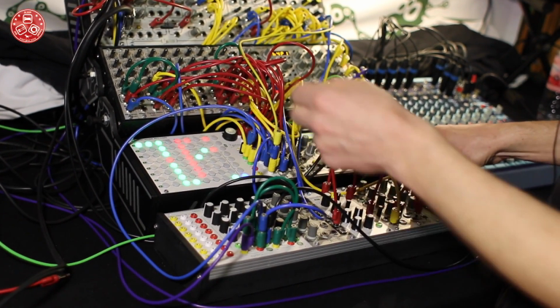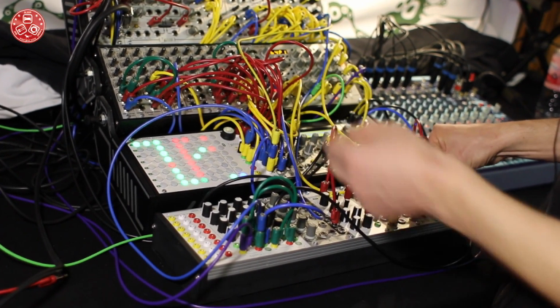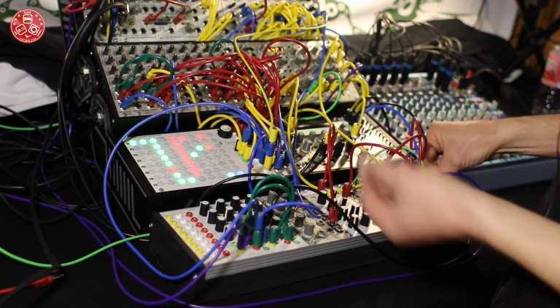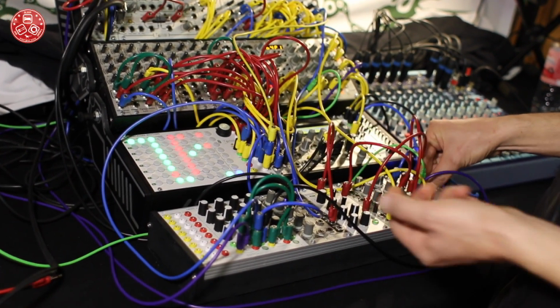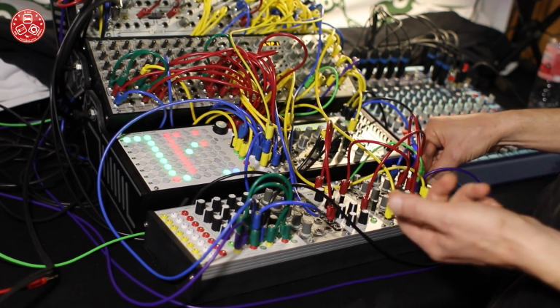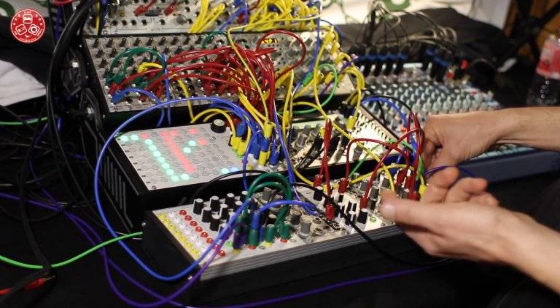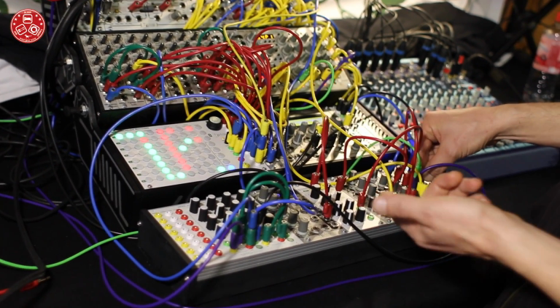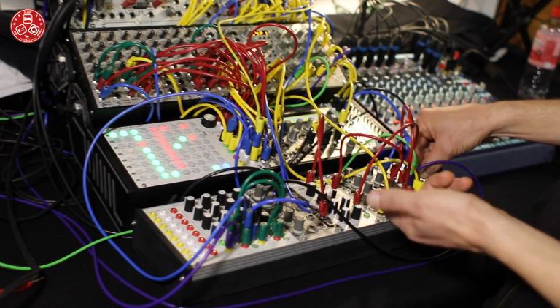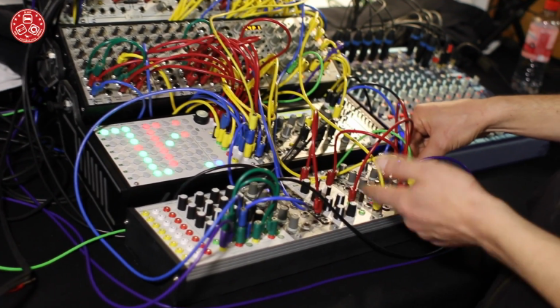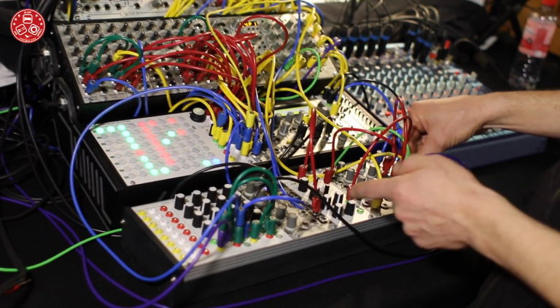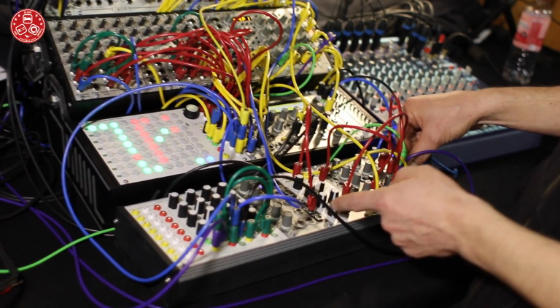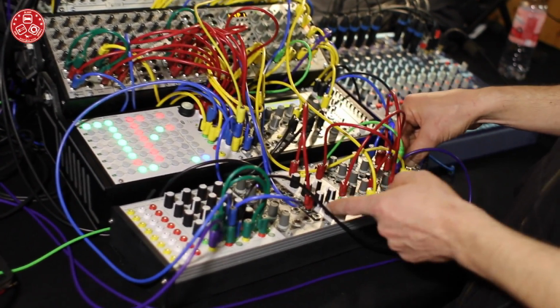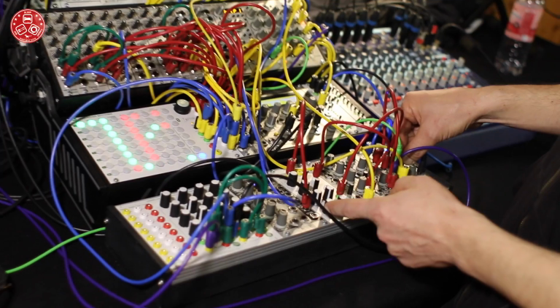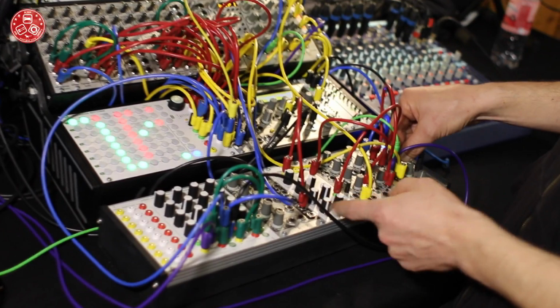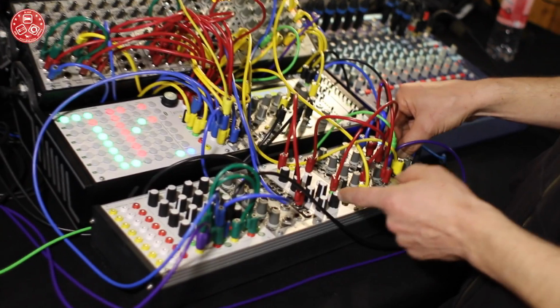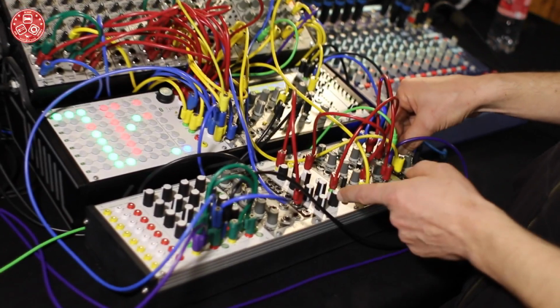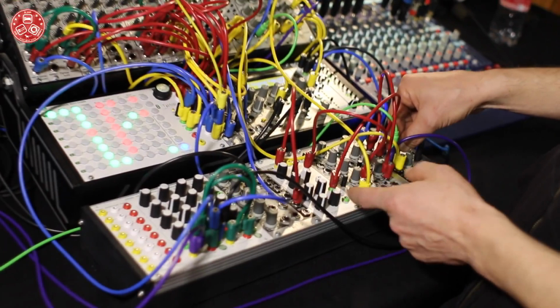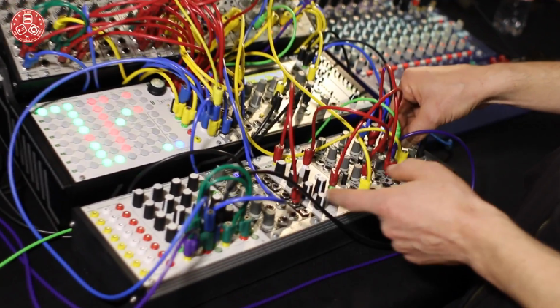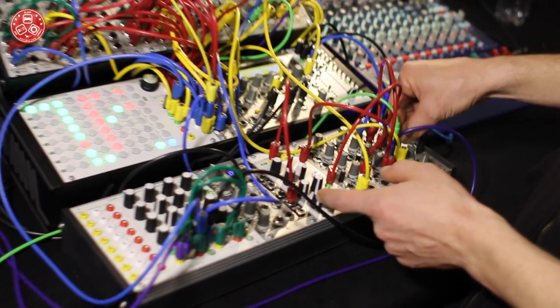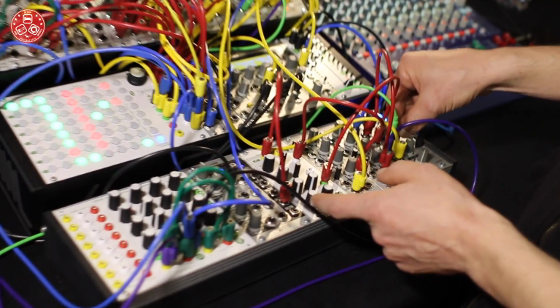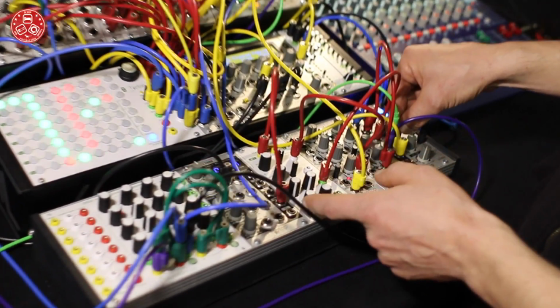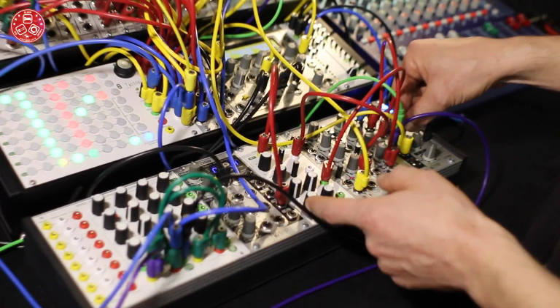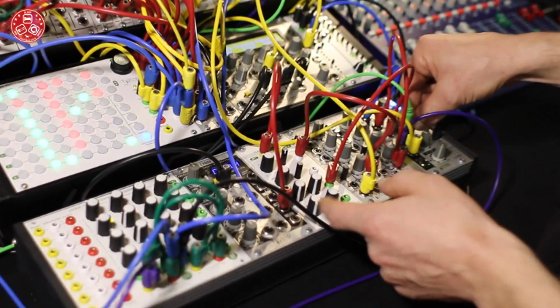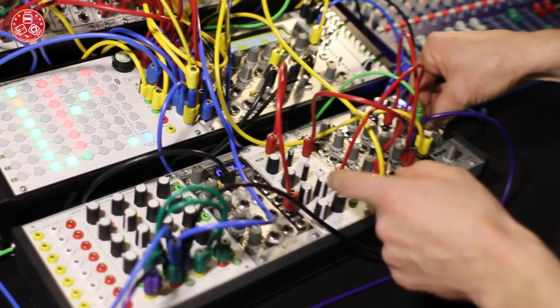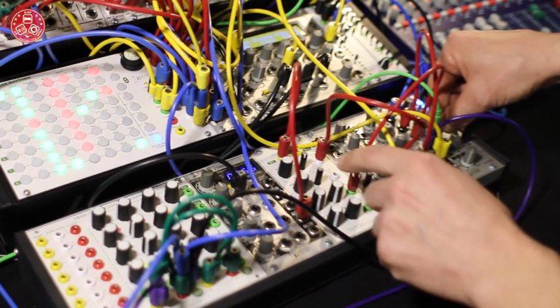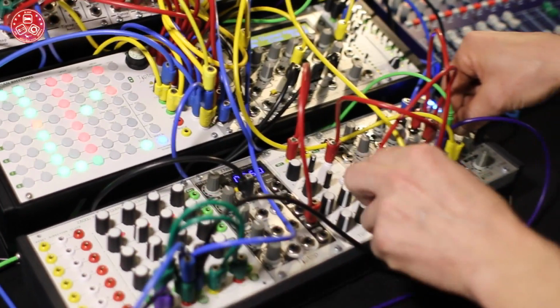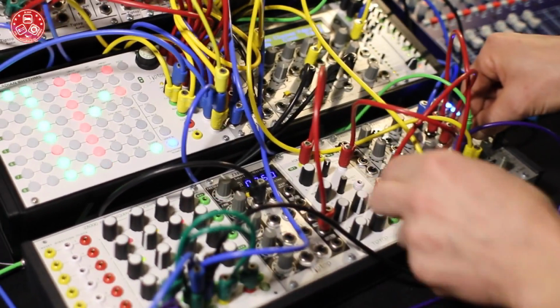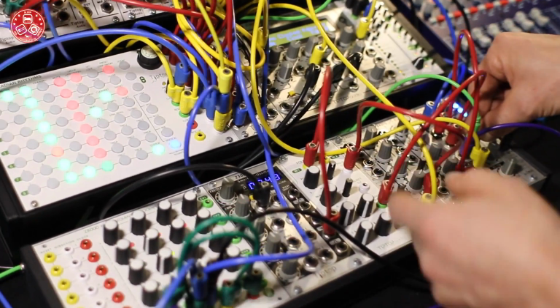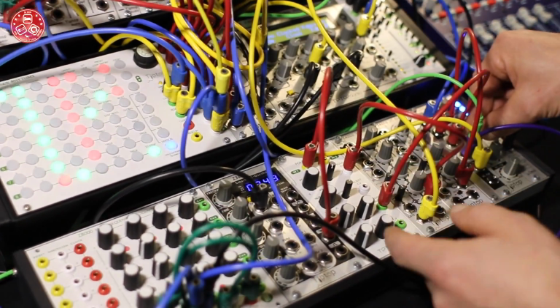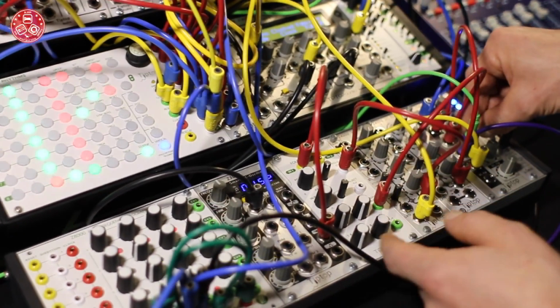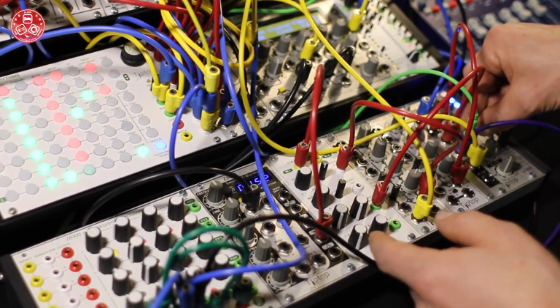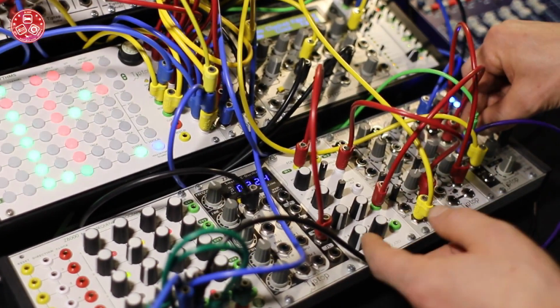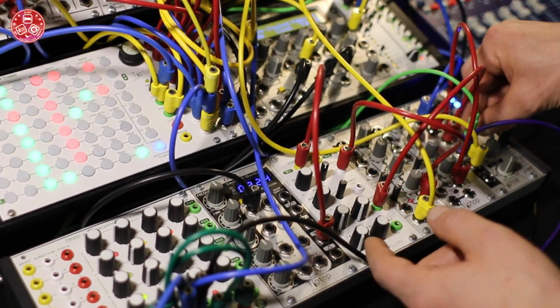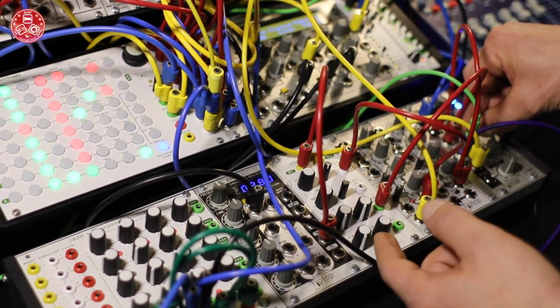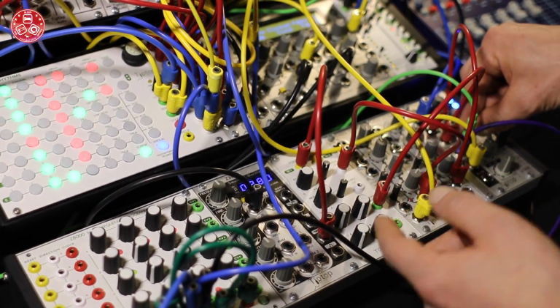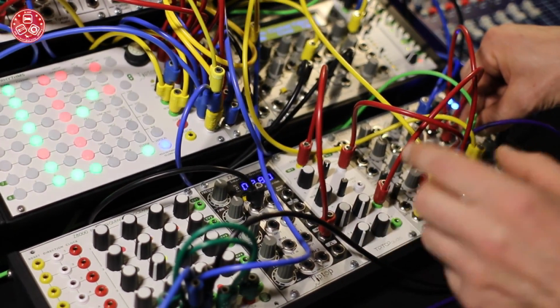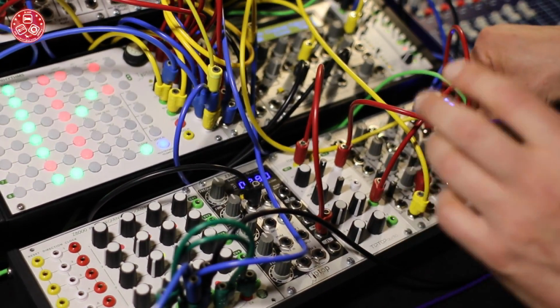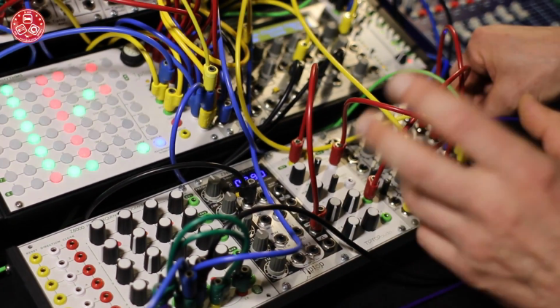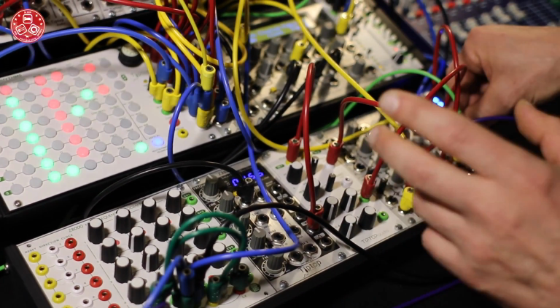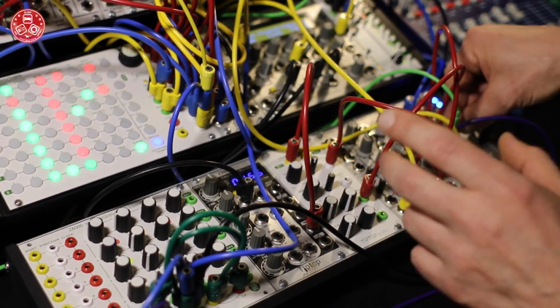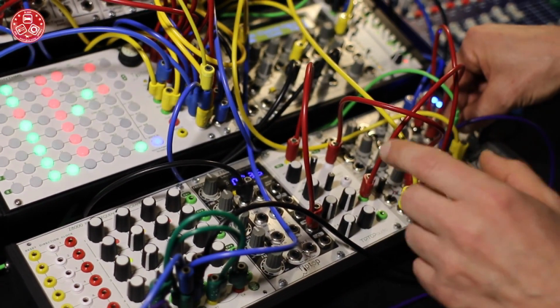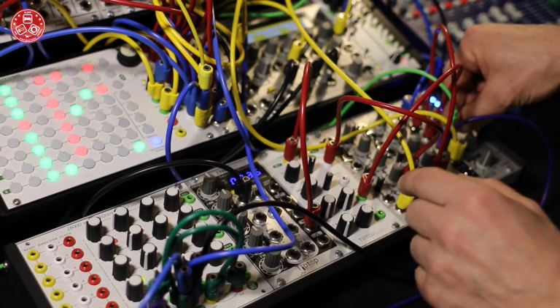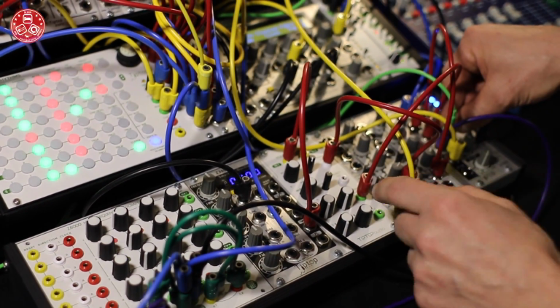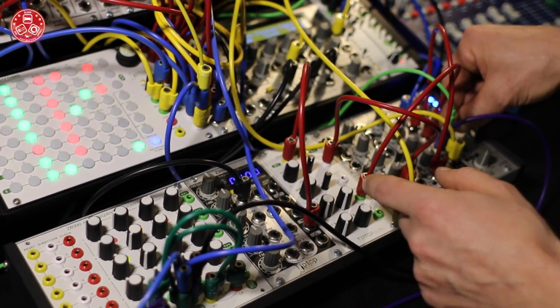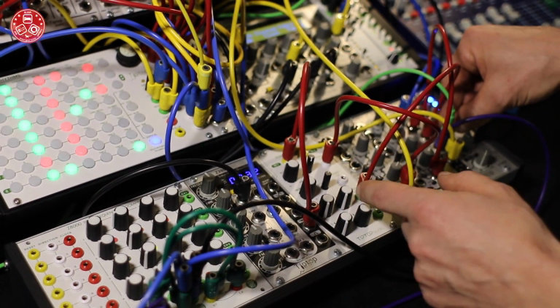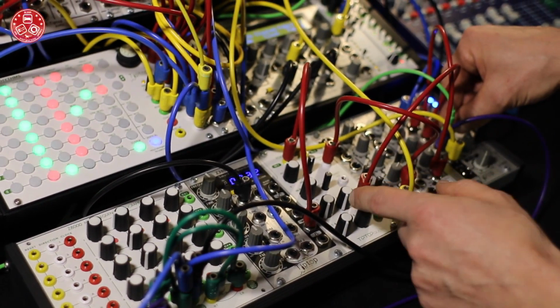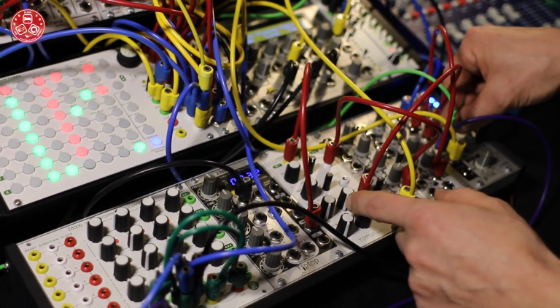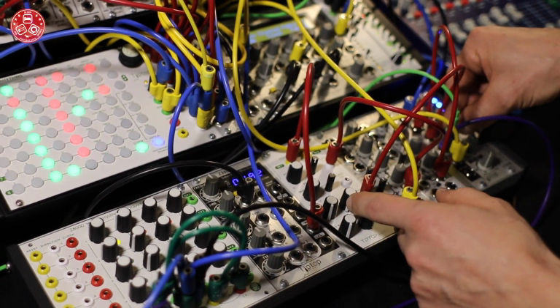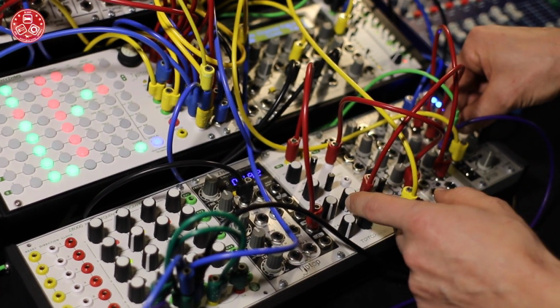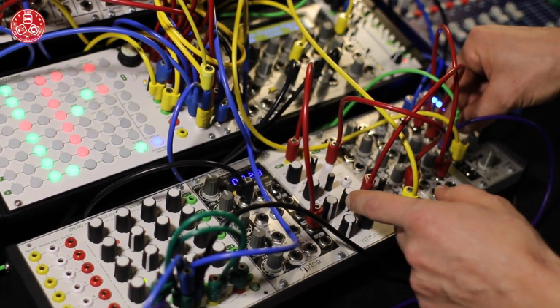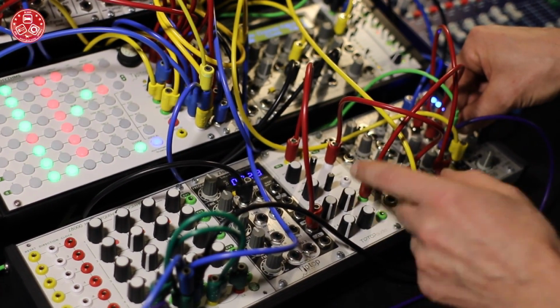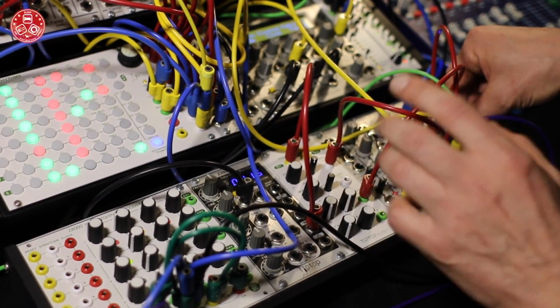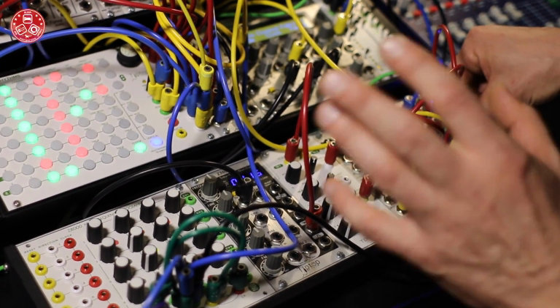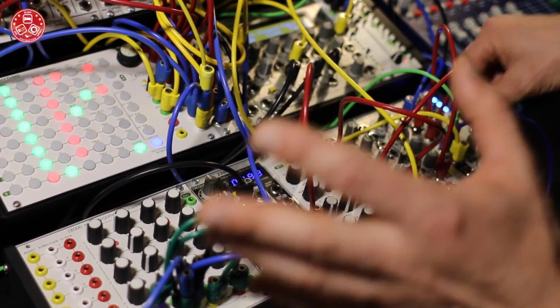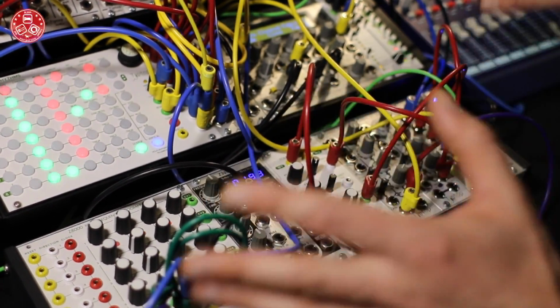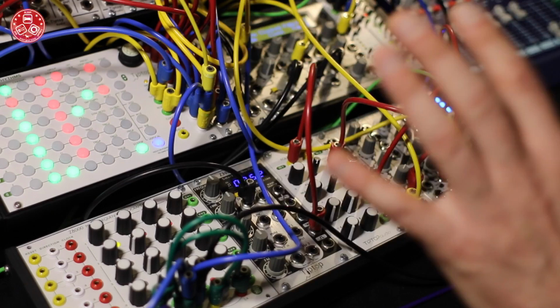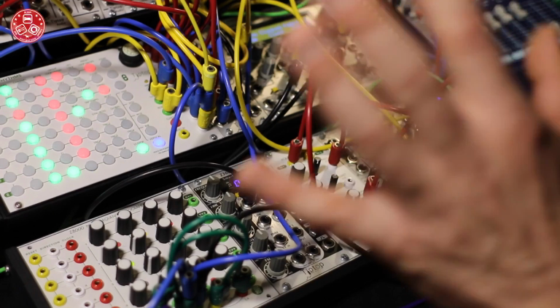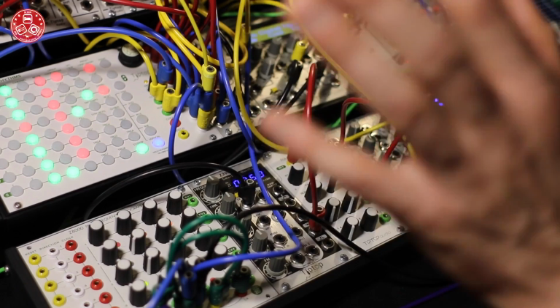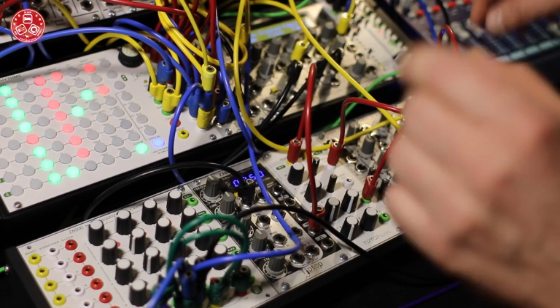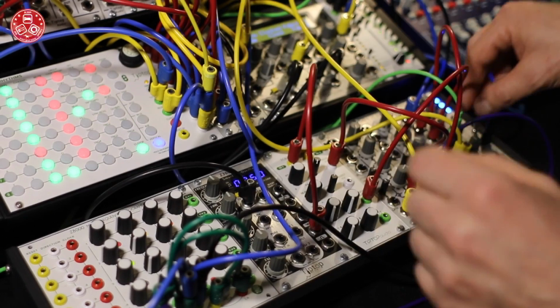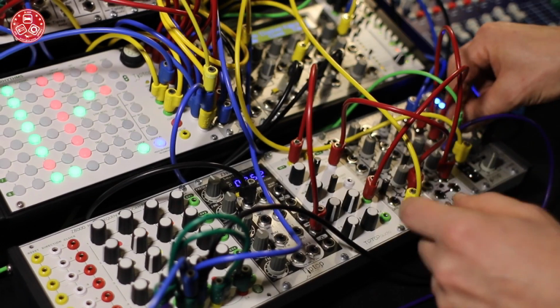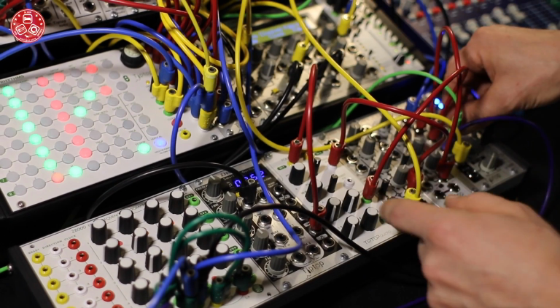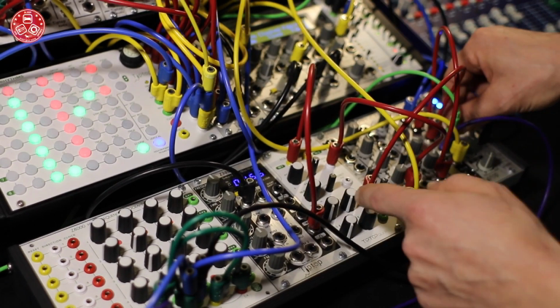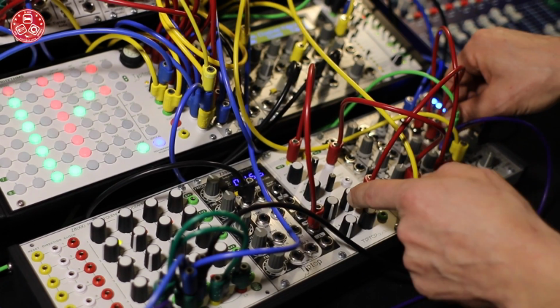Now, what happens if I start opening the other four, you can create really nice, kind of harmonic sounds.